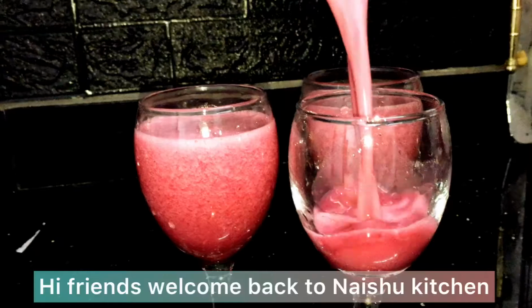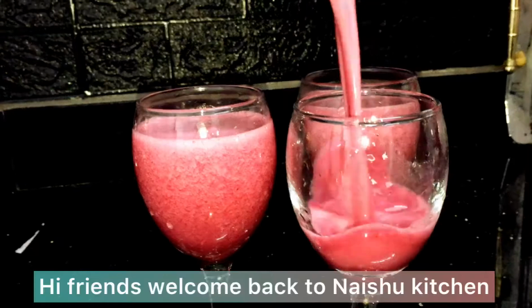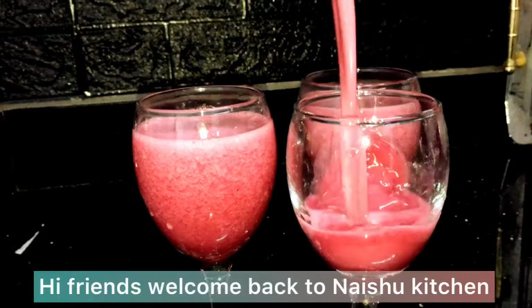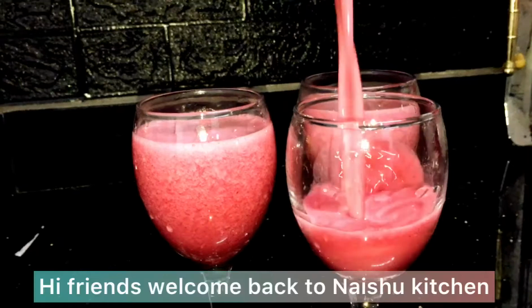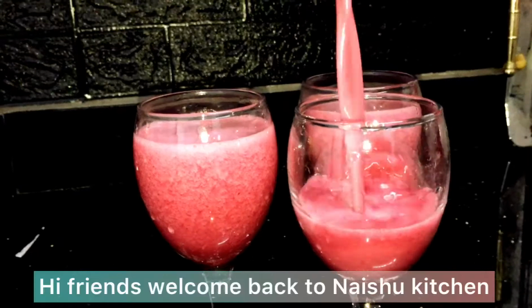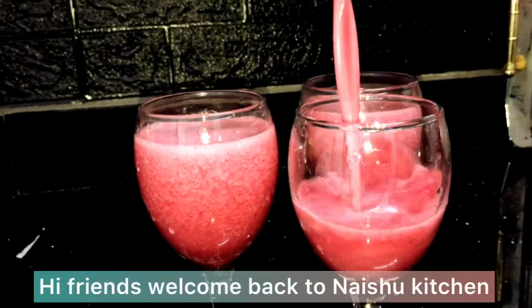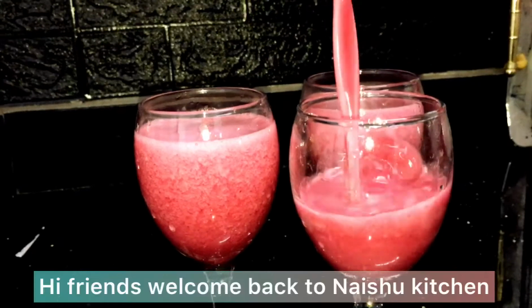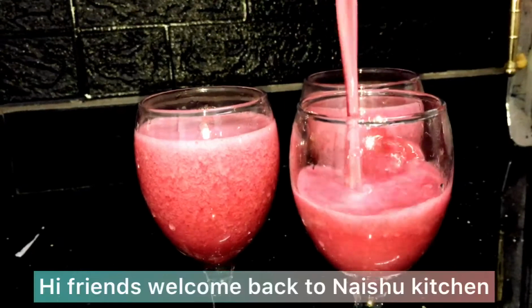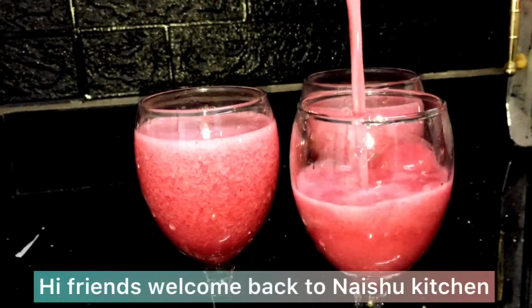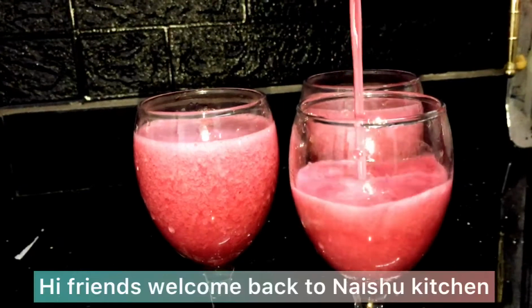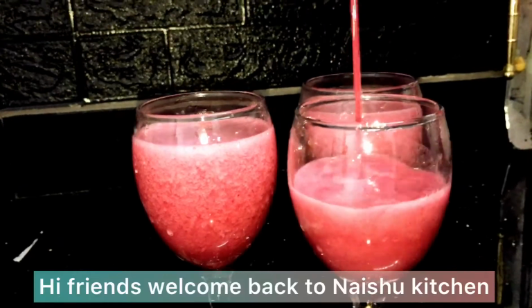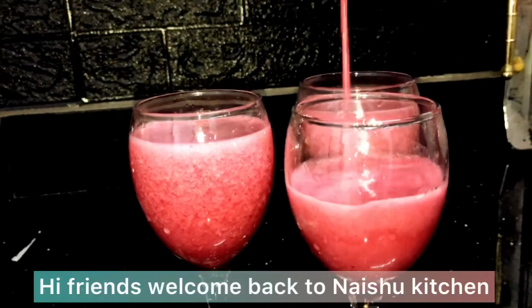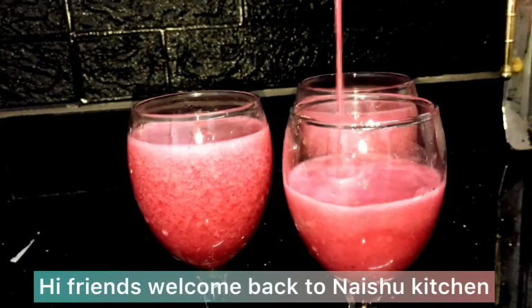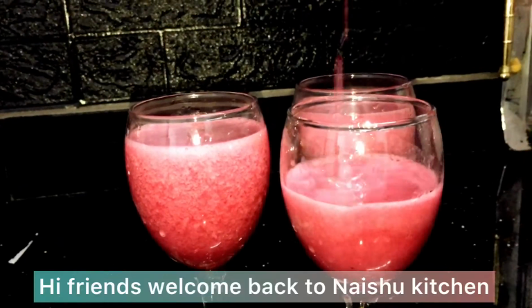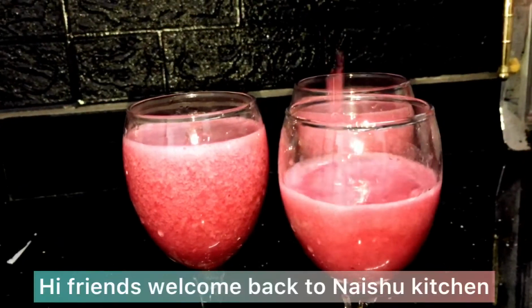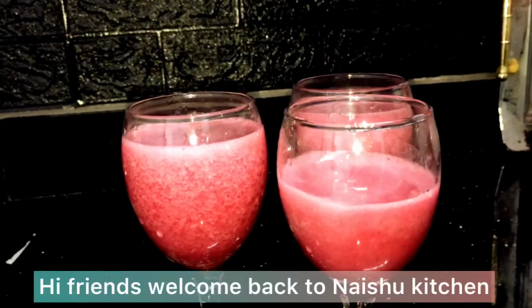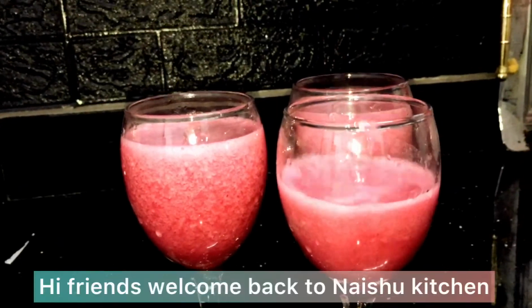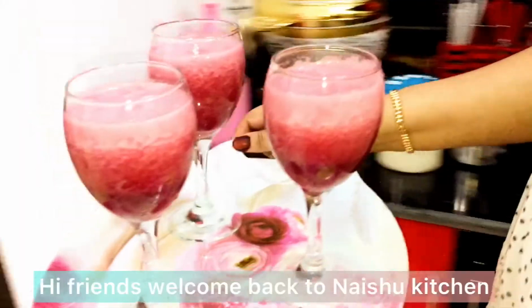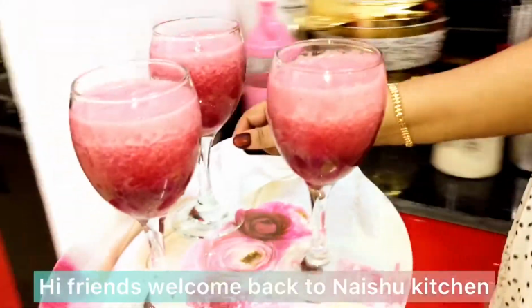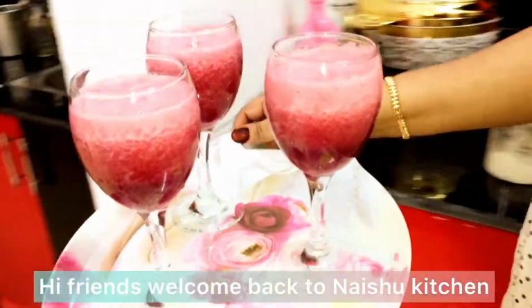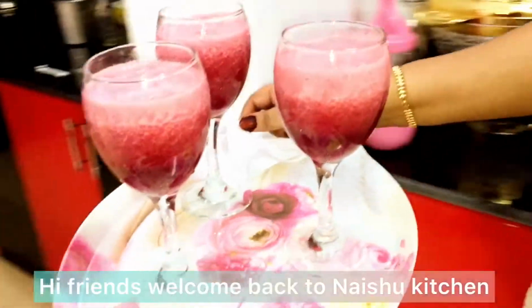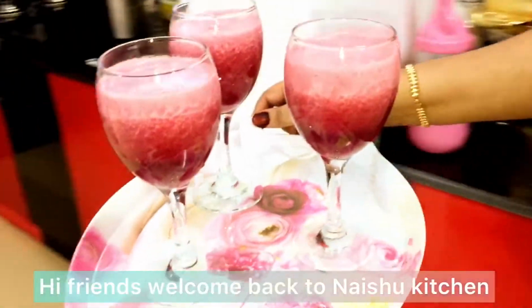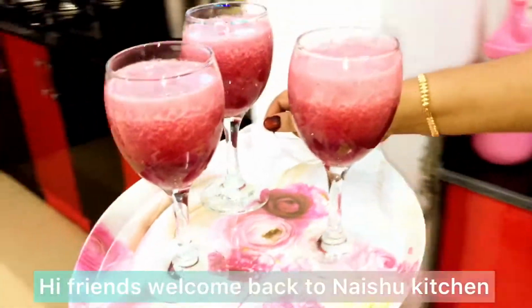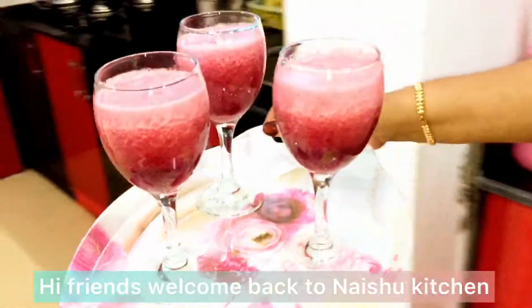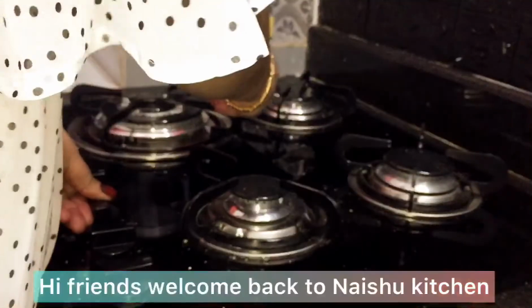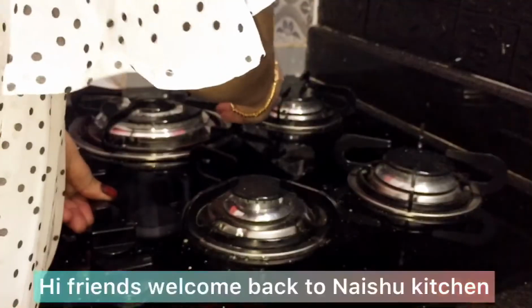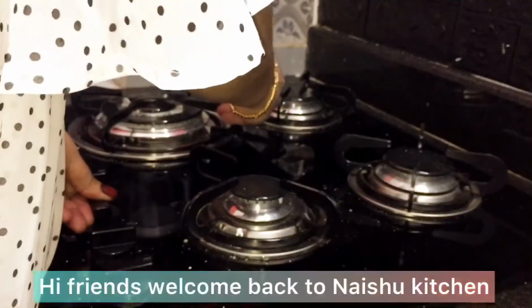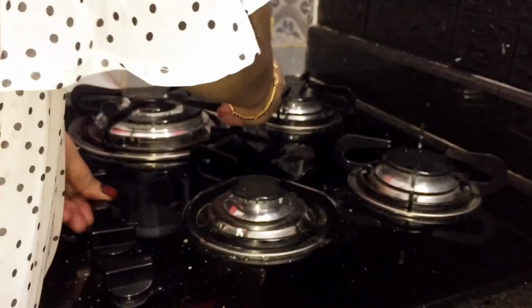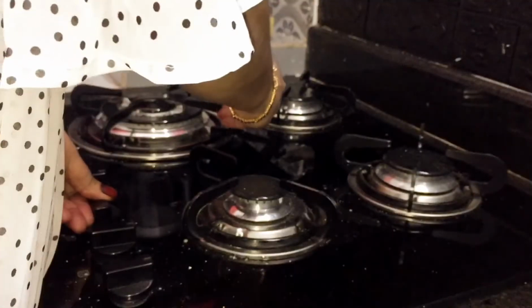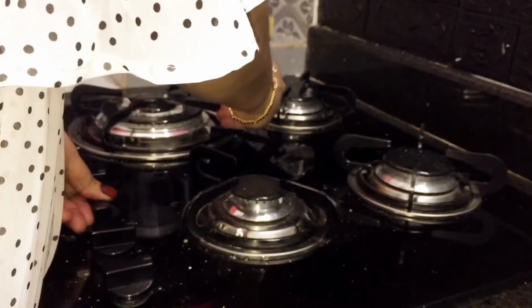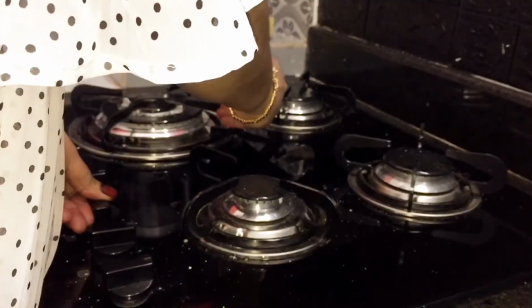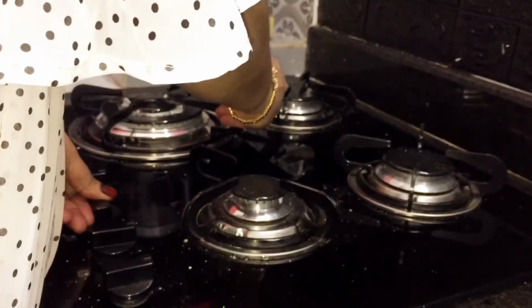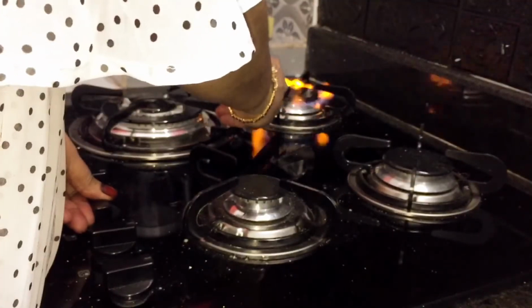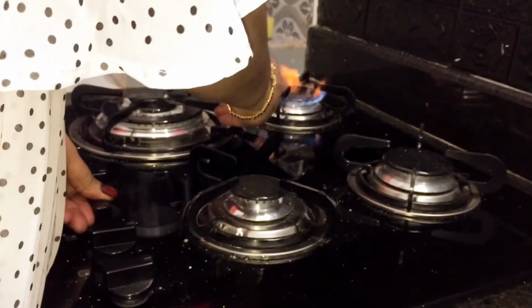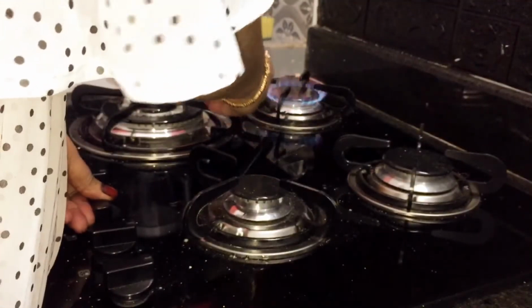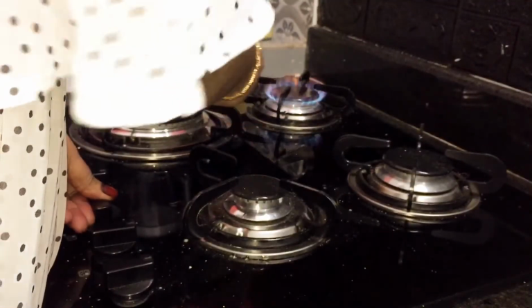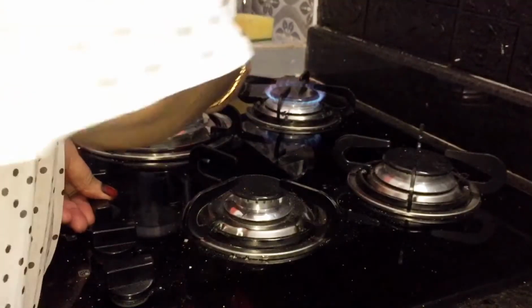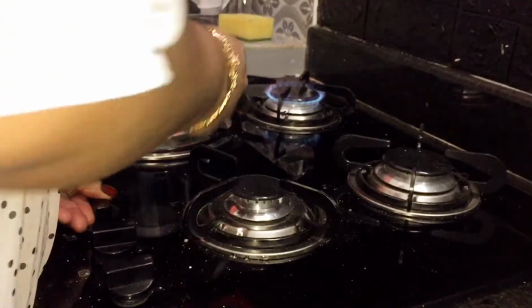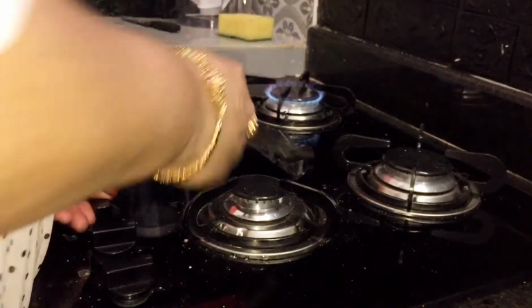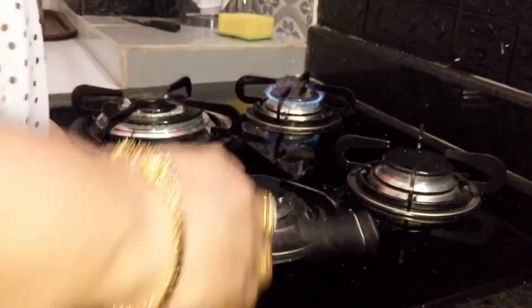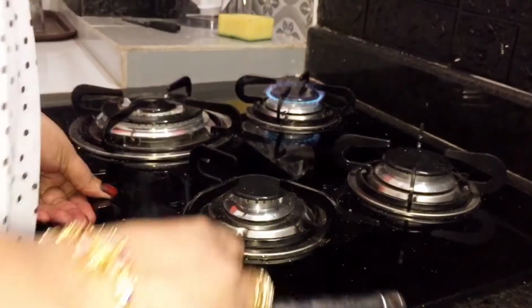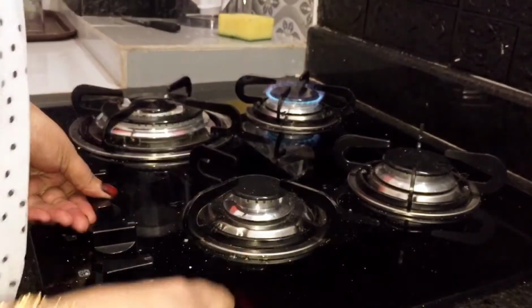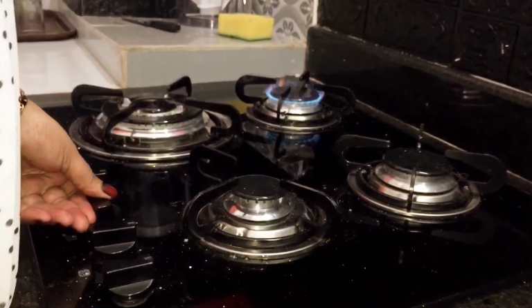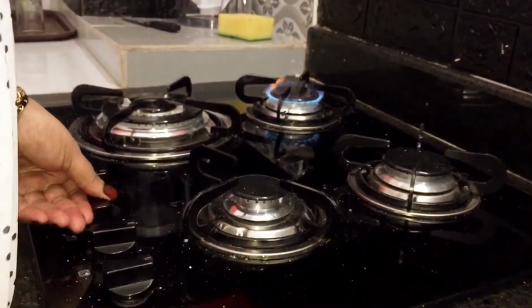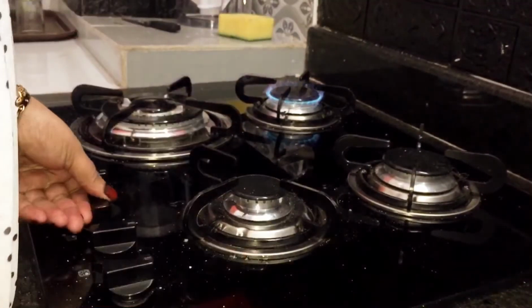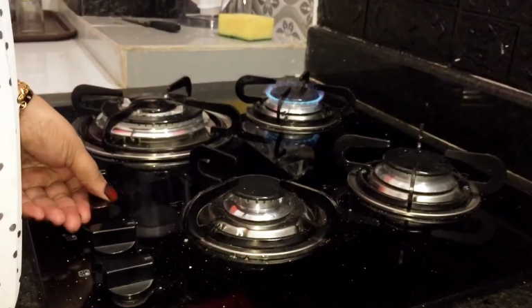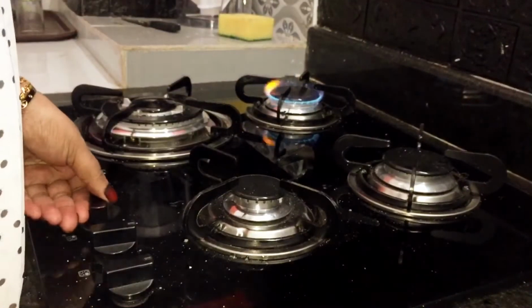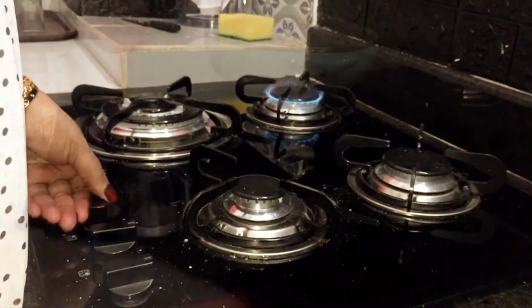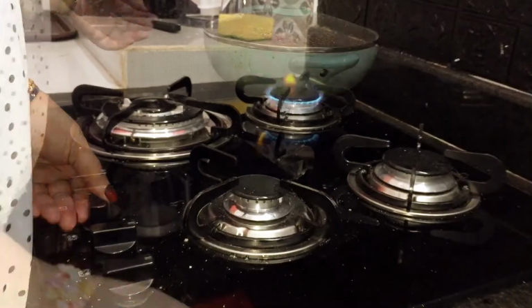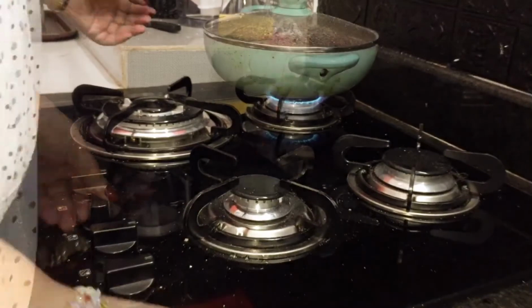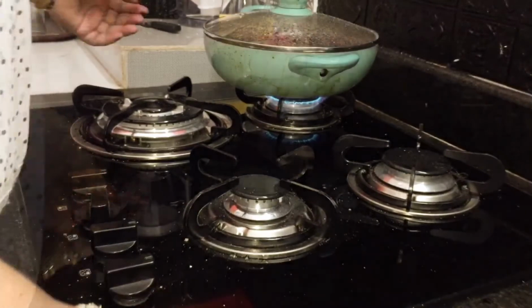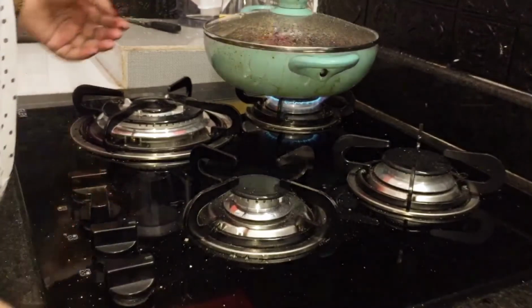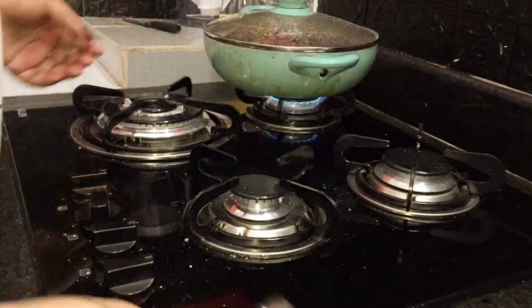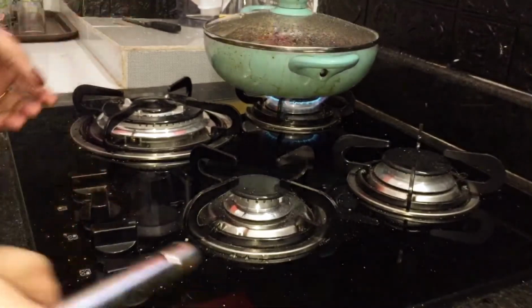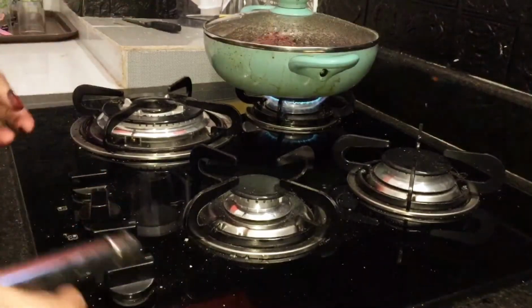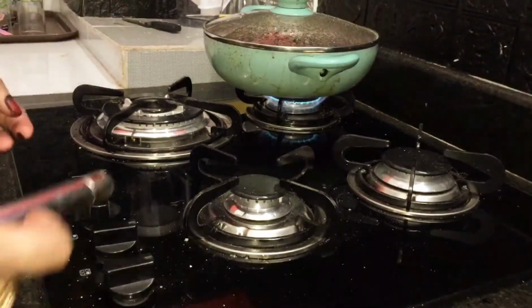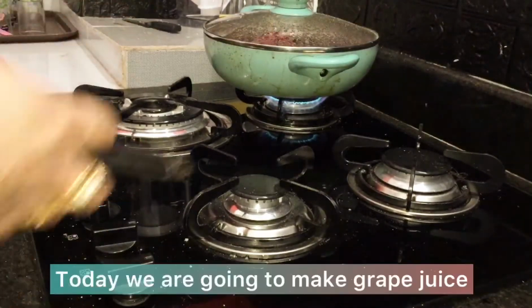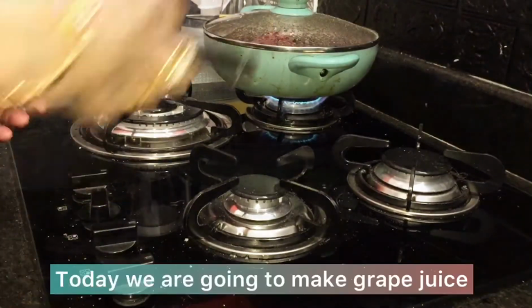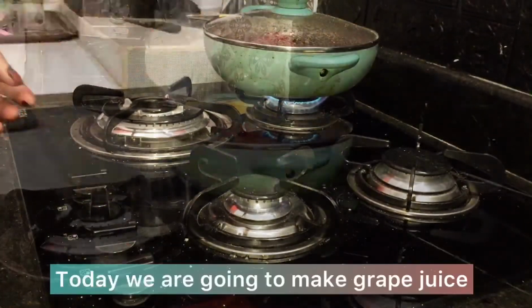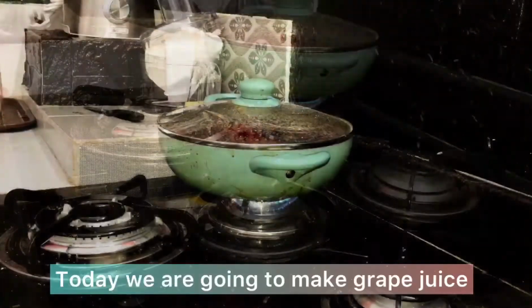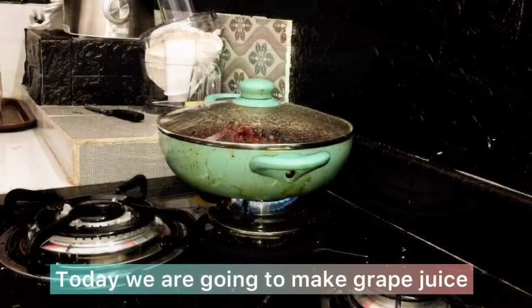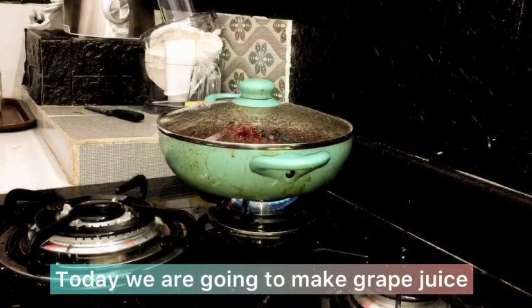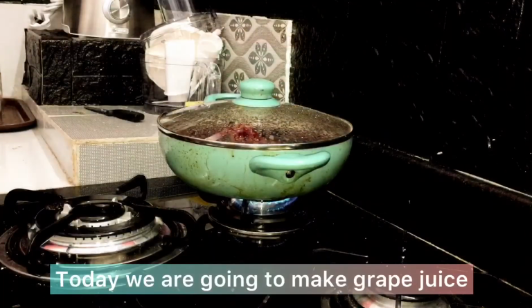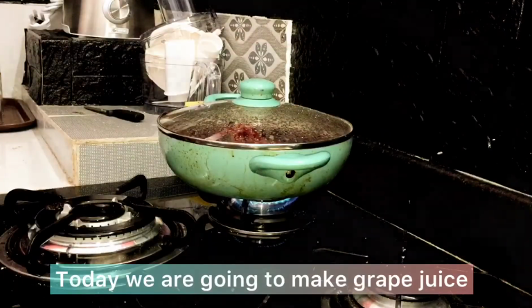Hi, Assalamualaikum. My name is Shukki Chela and welcome to the recipe of Grape Juice.